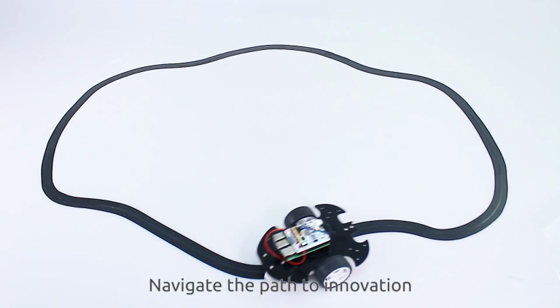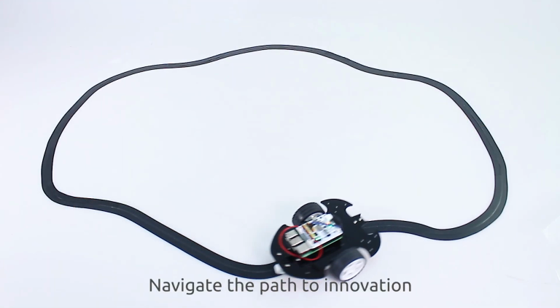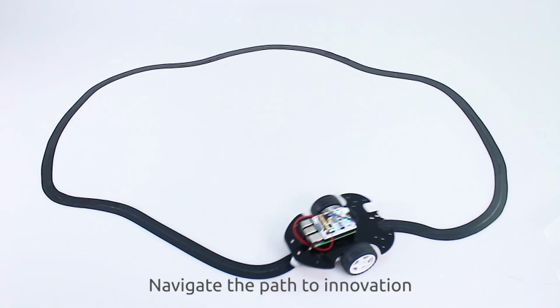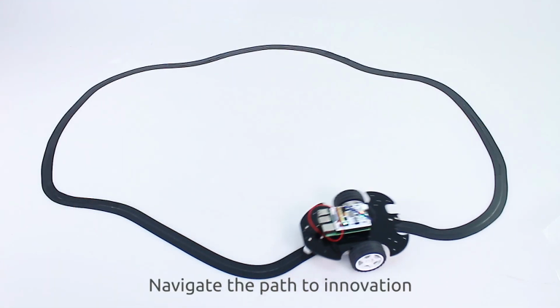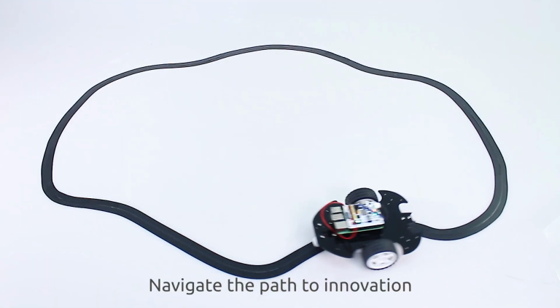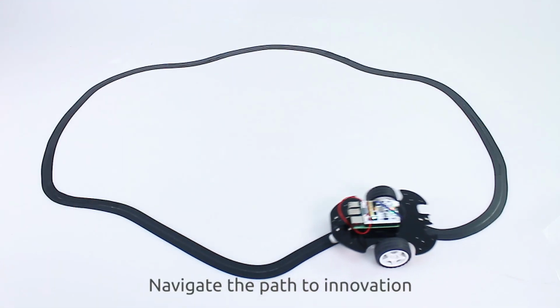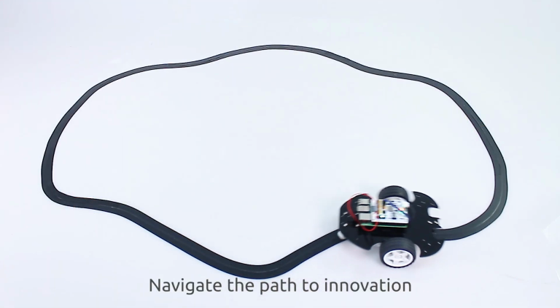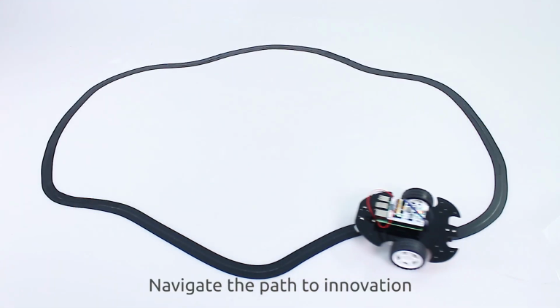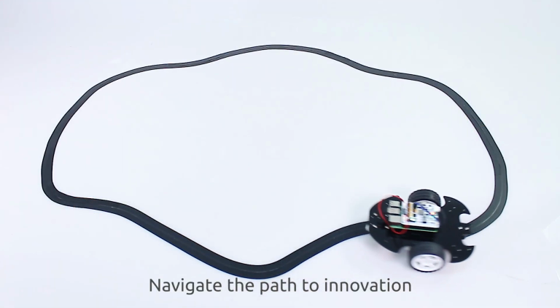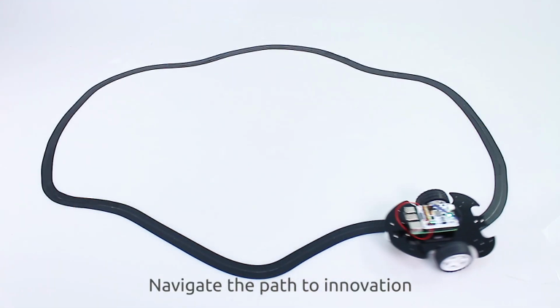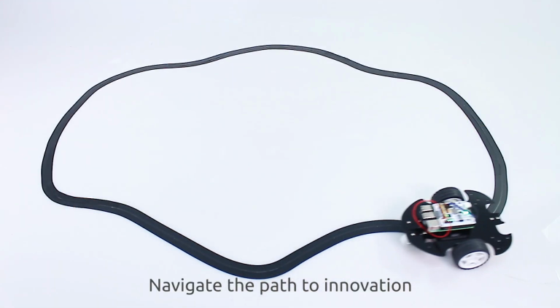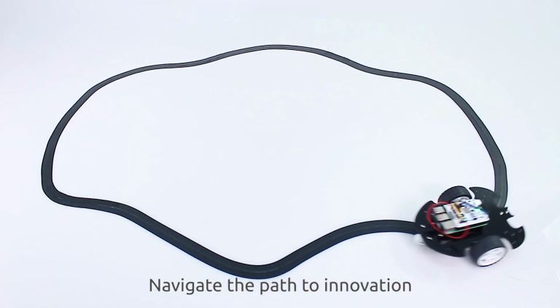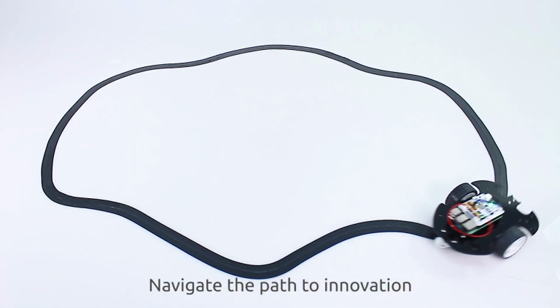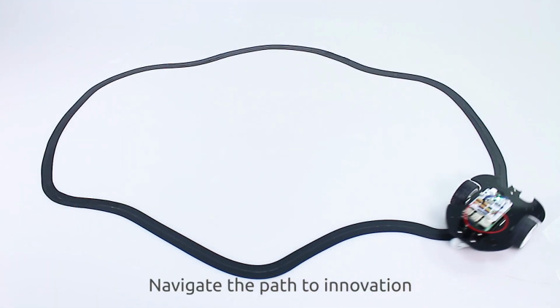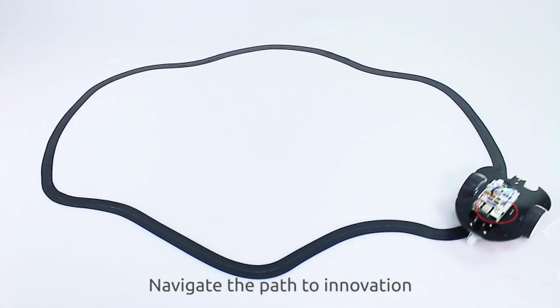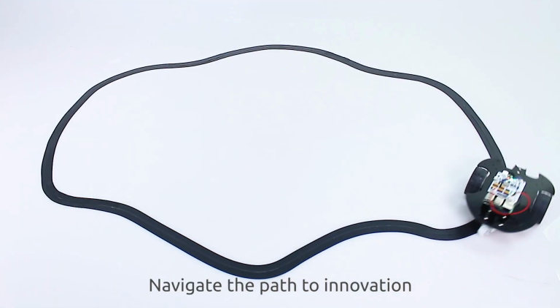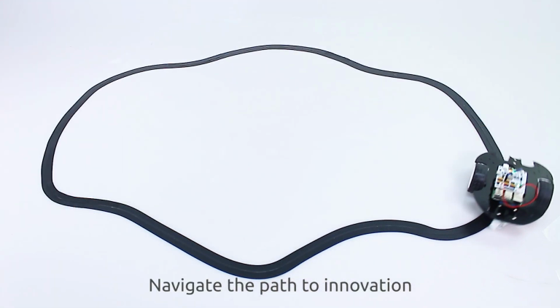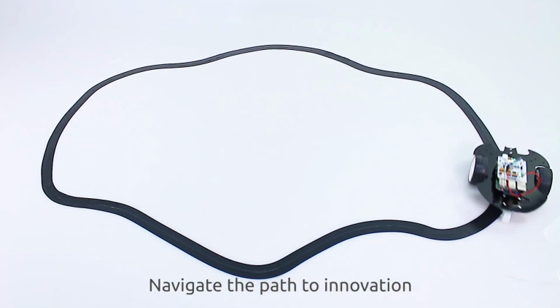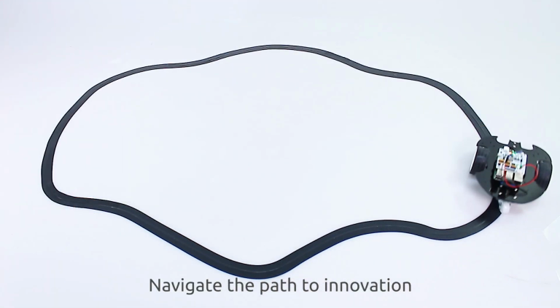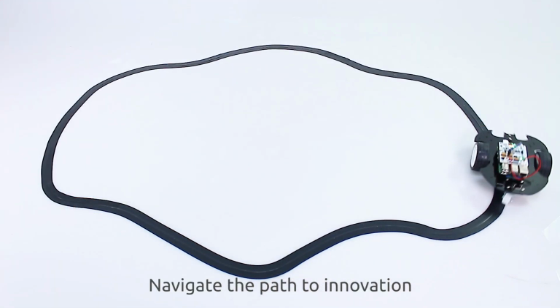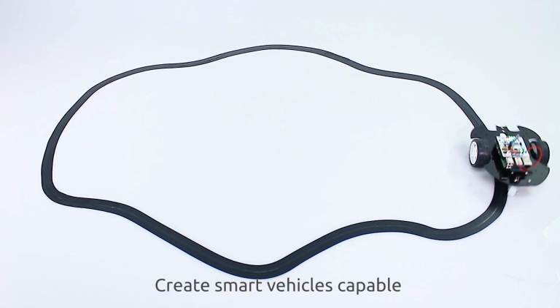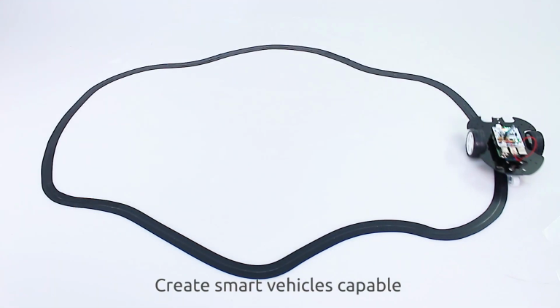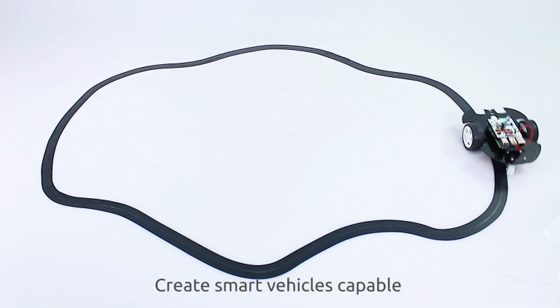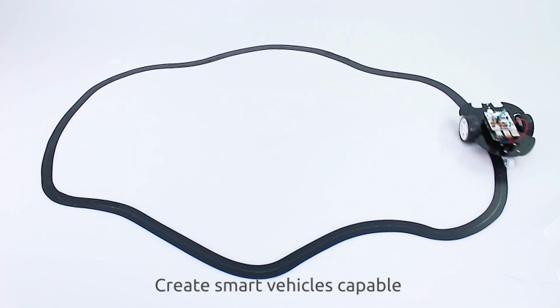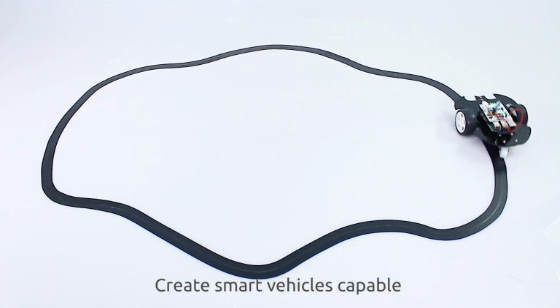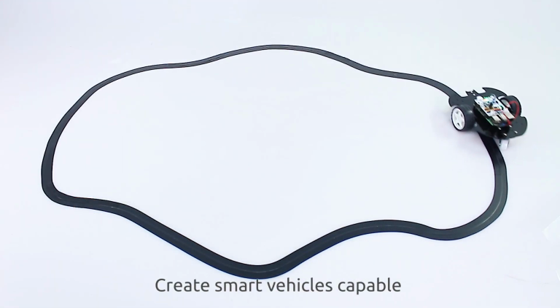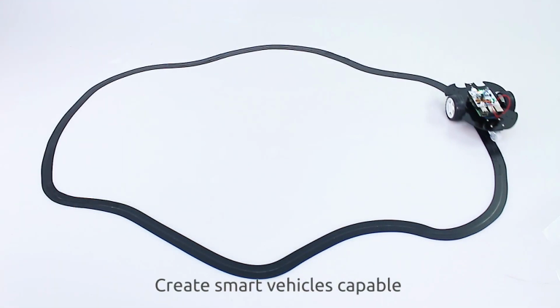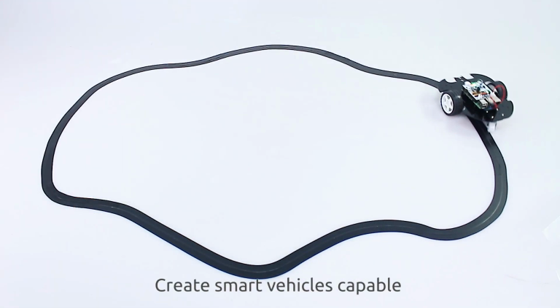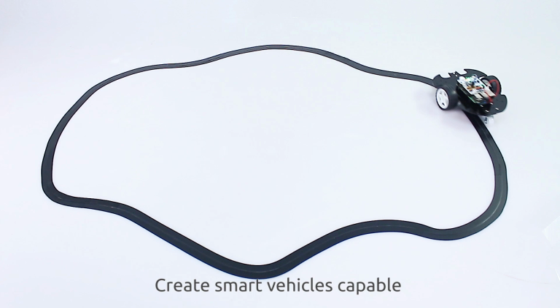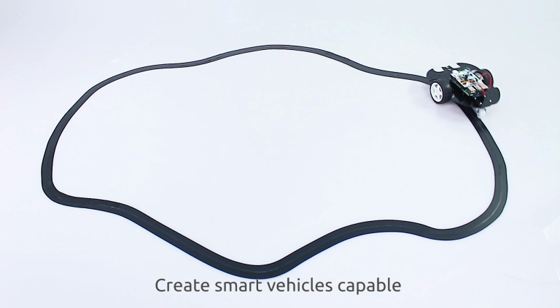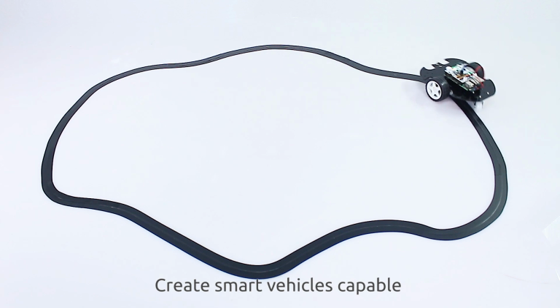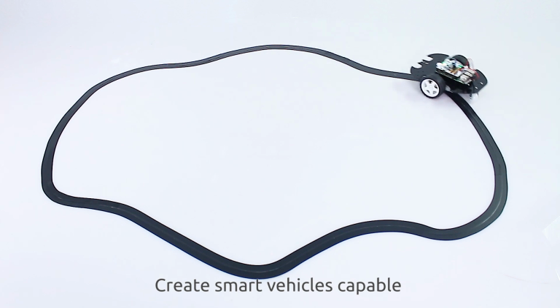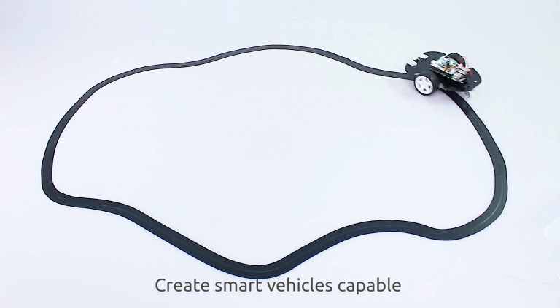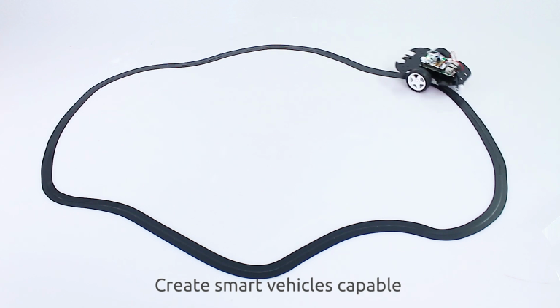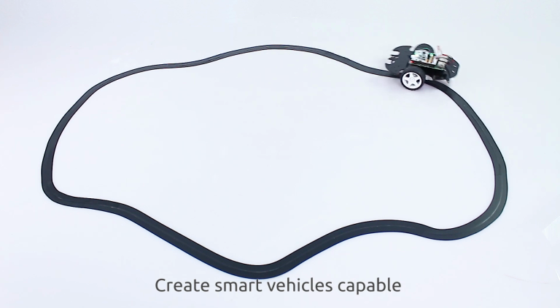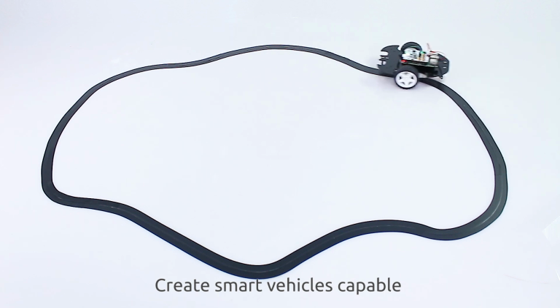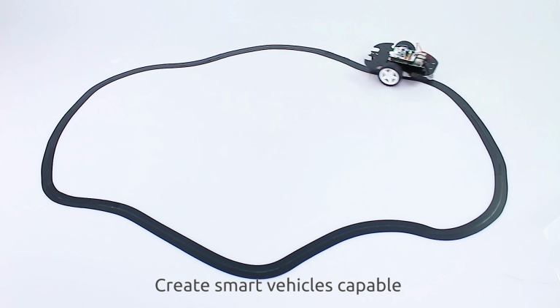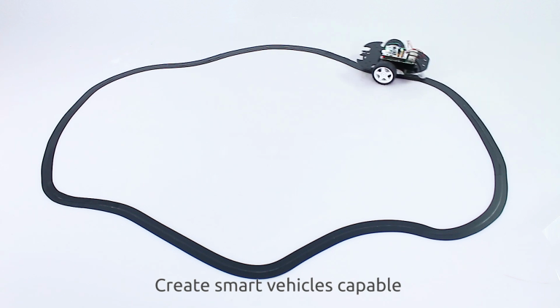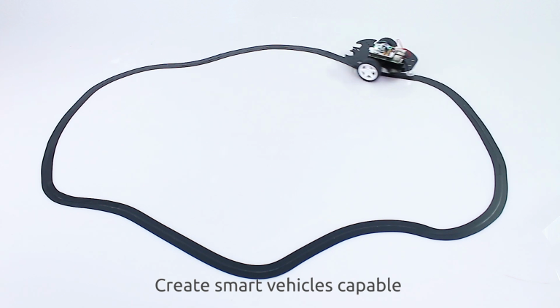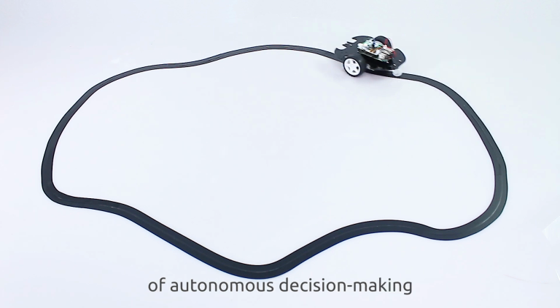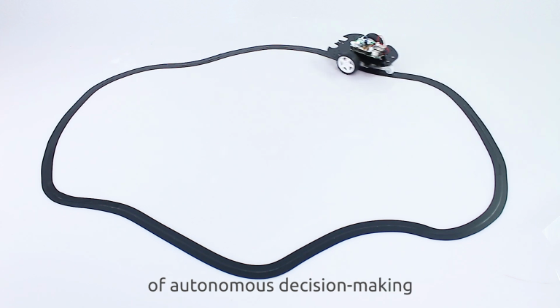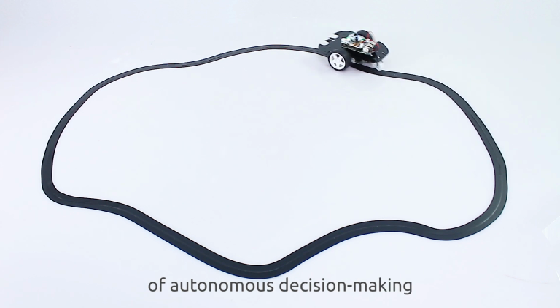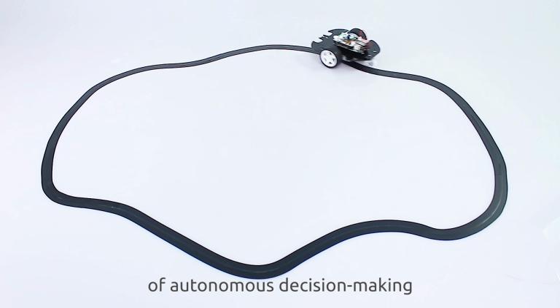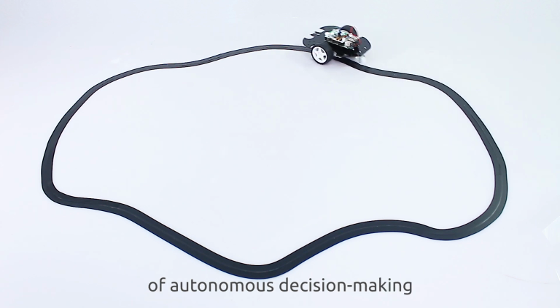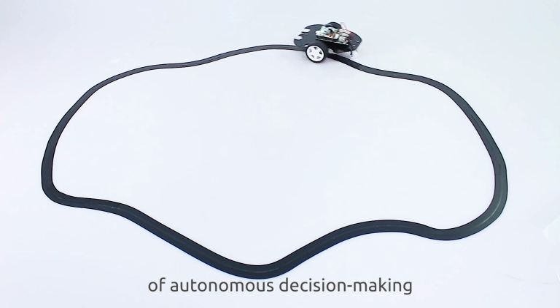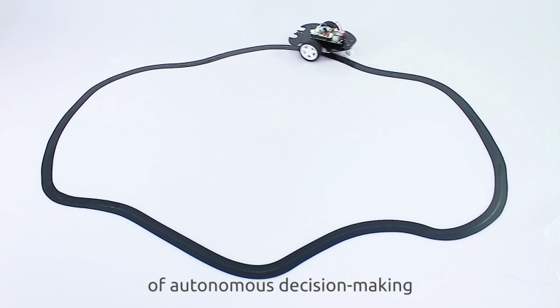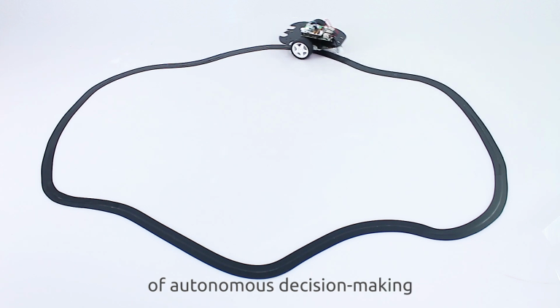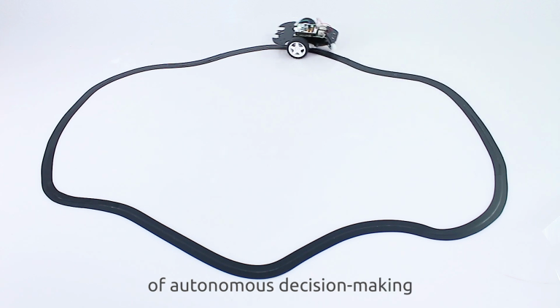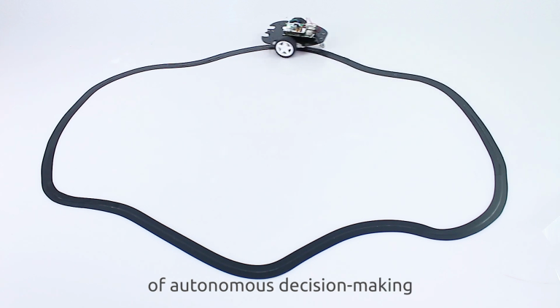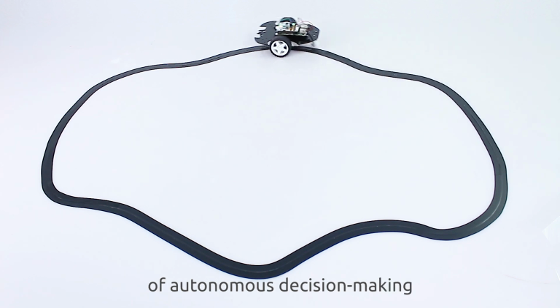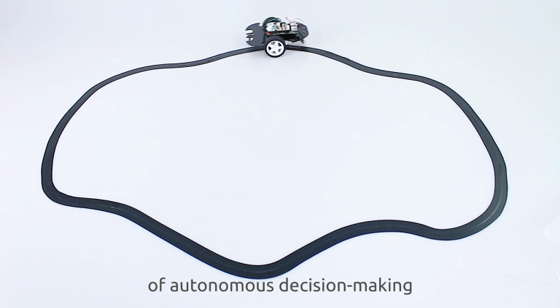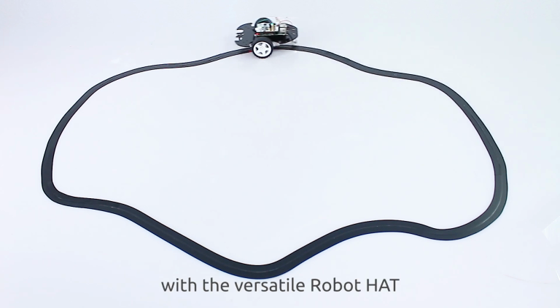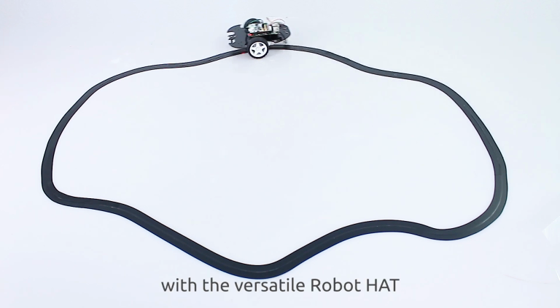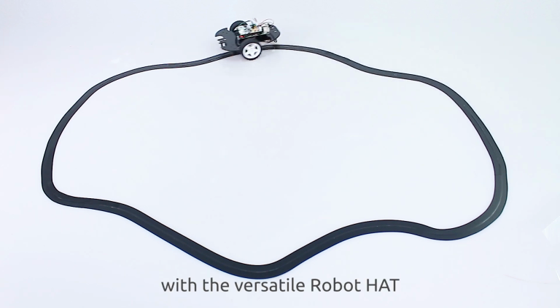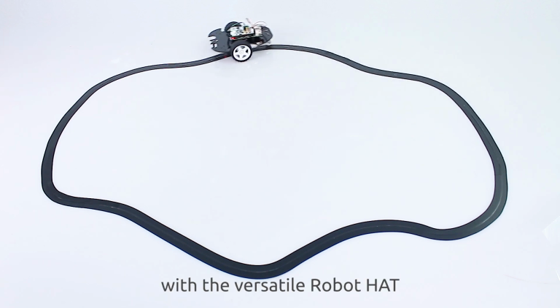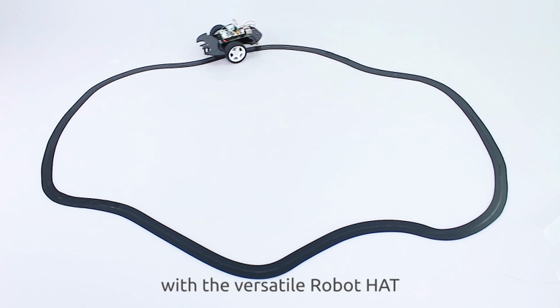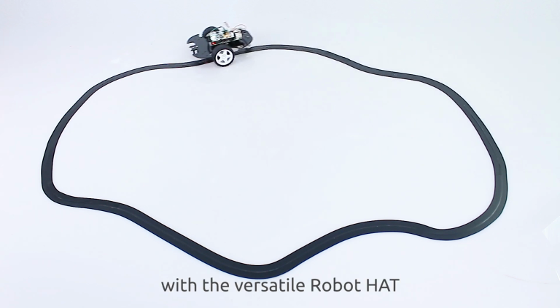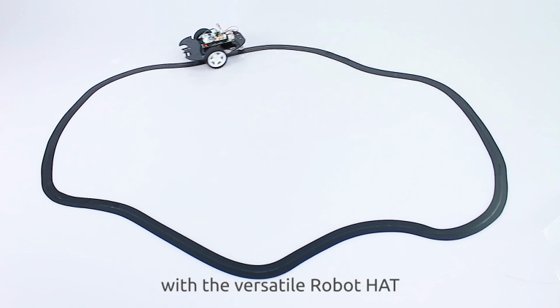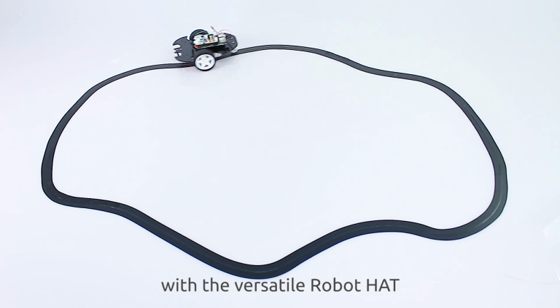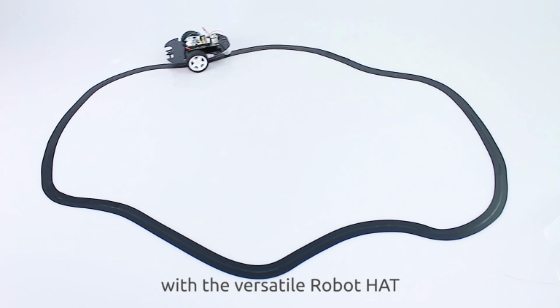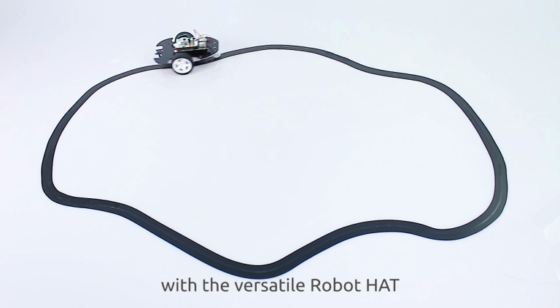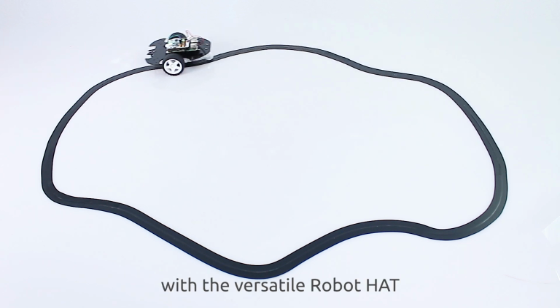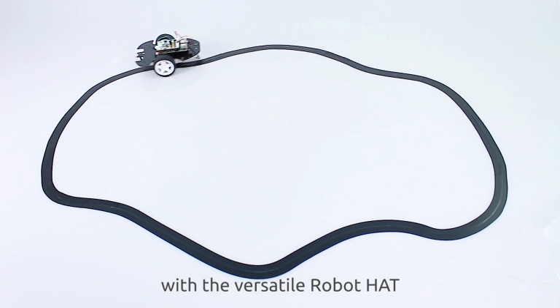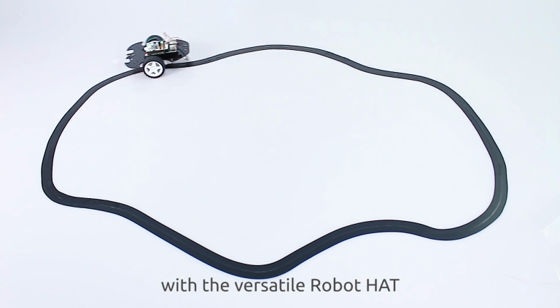Navigate the path to innovation. Create smart vehicles capable of autonomous decision-making with the versatile Robot Hat.